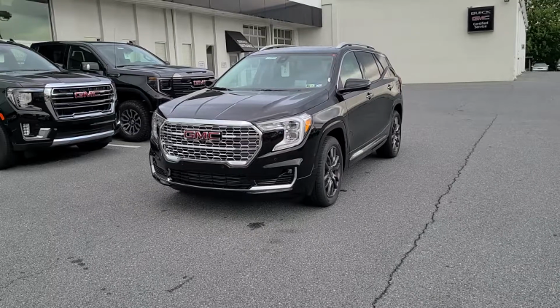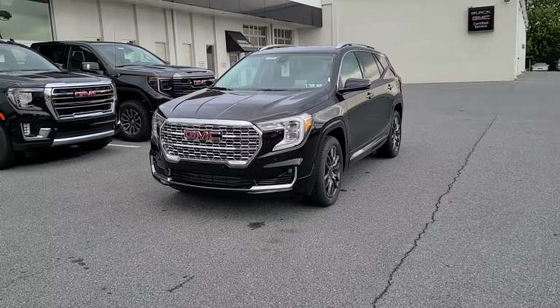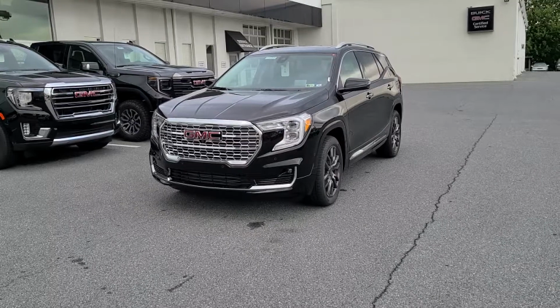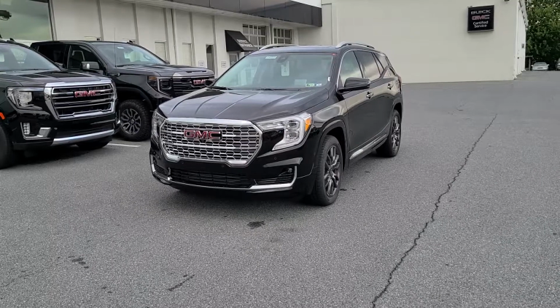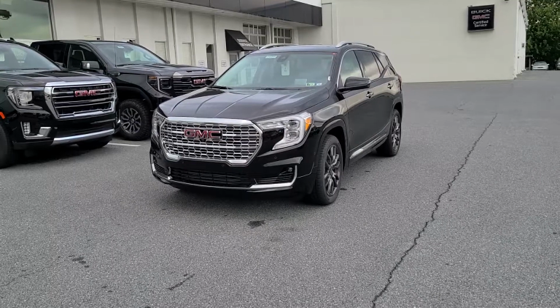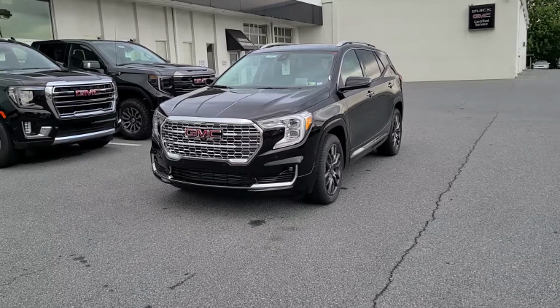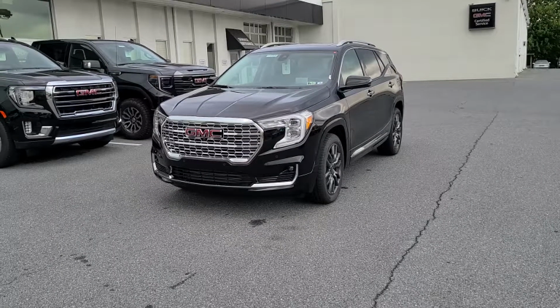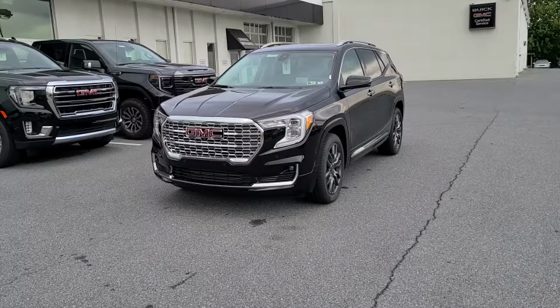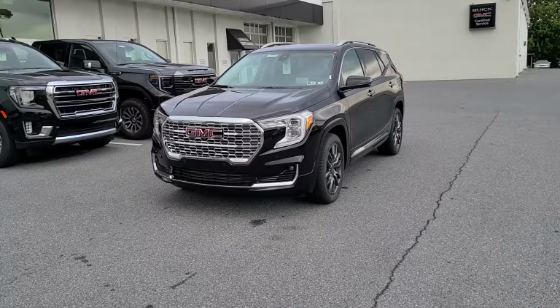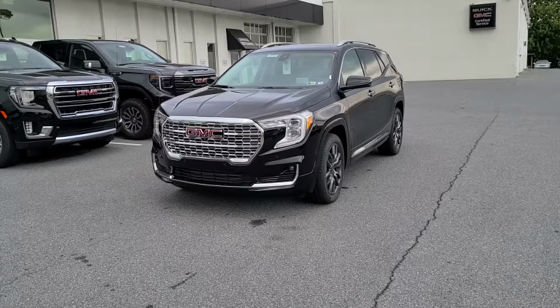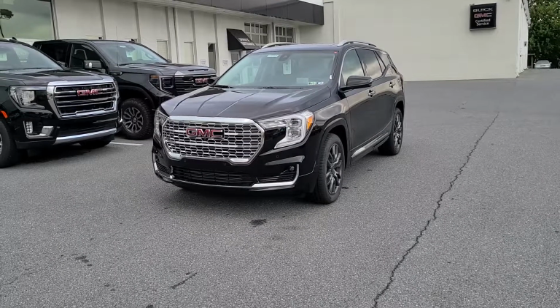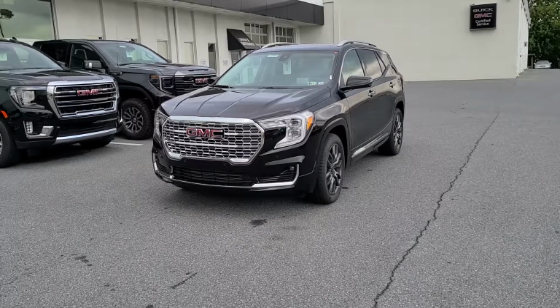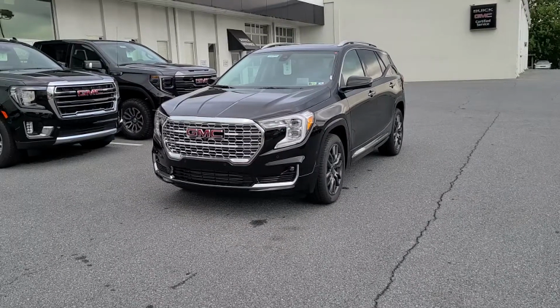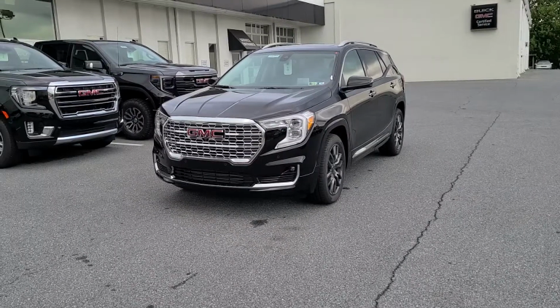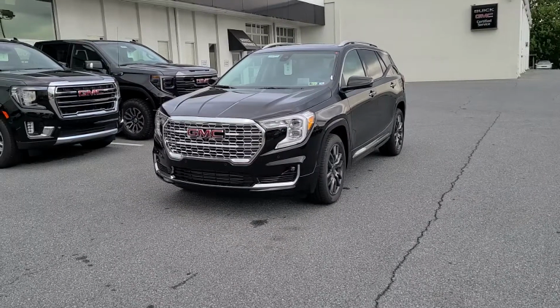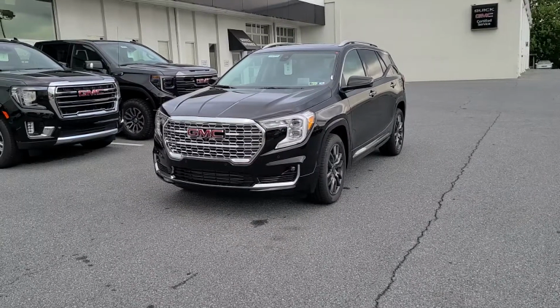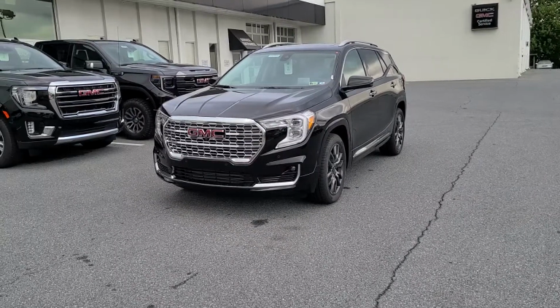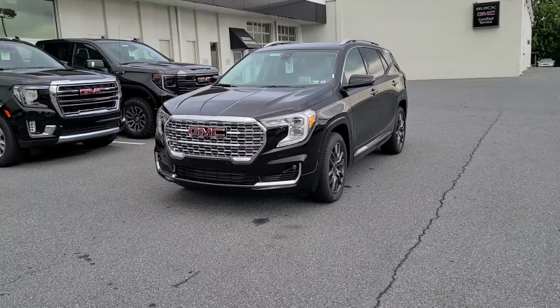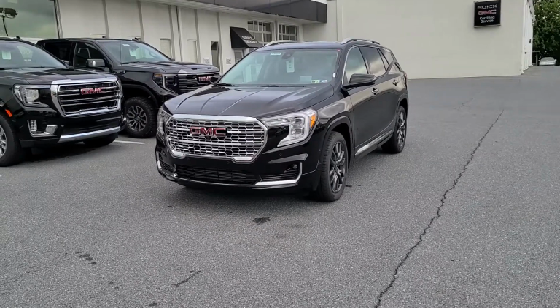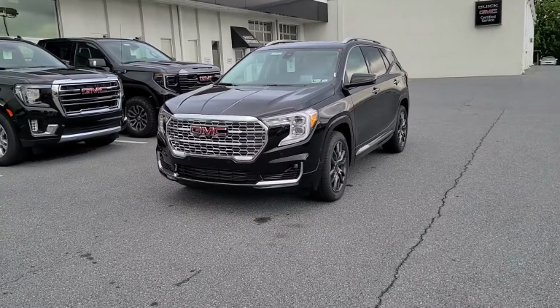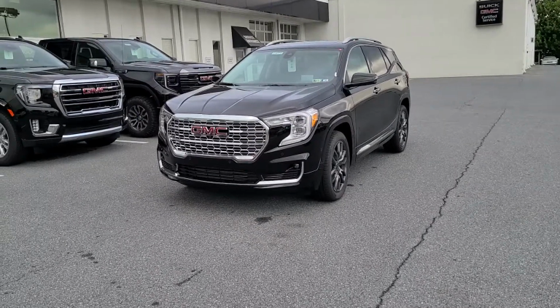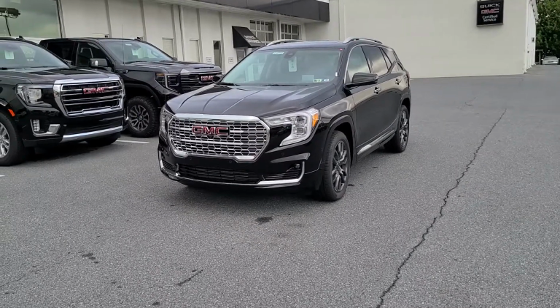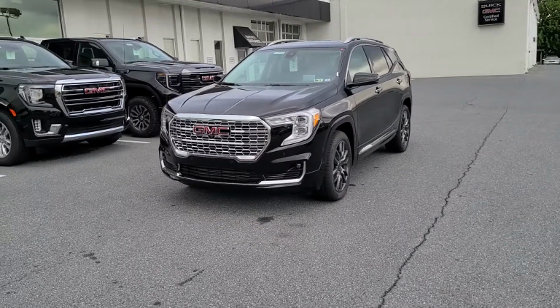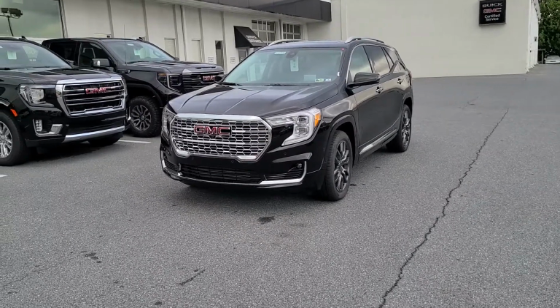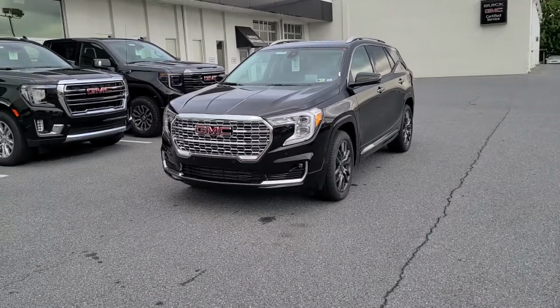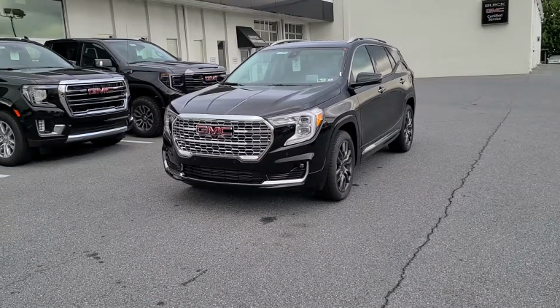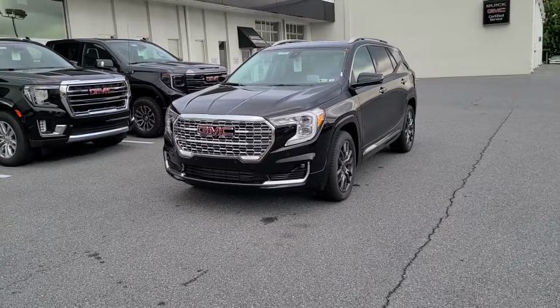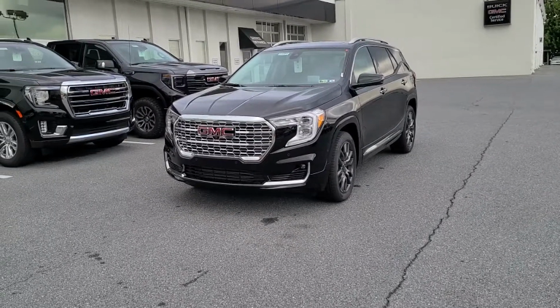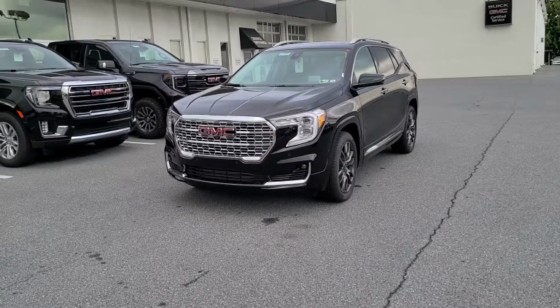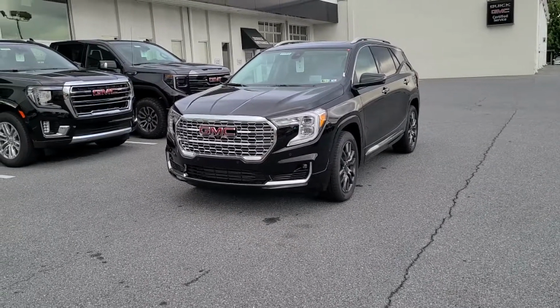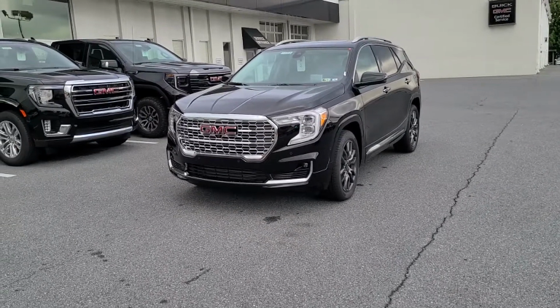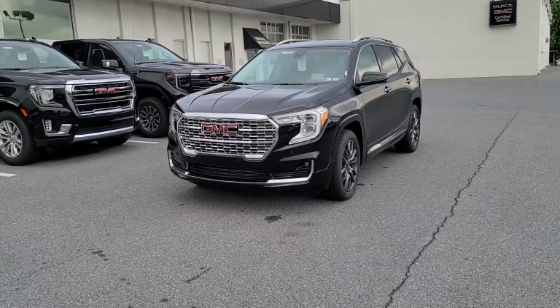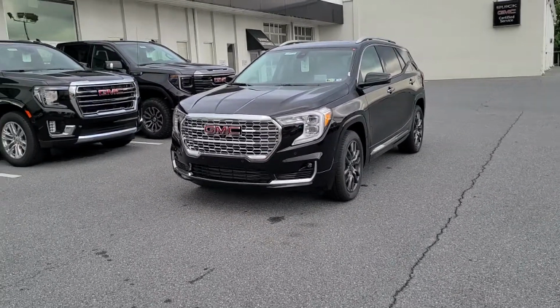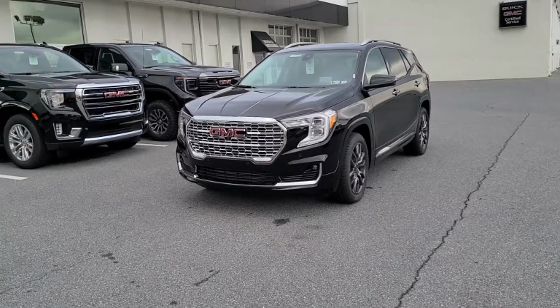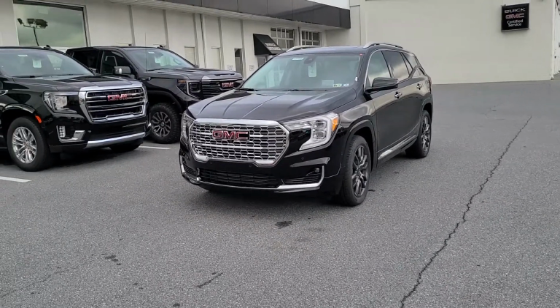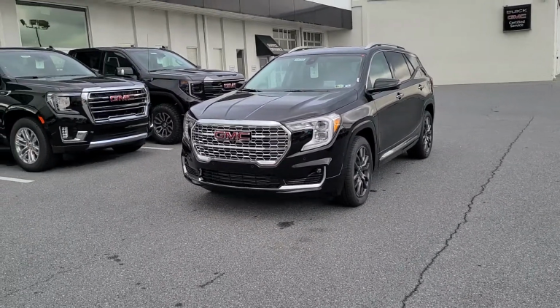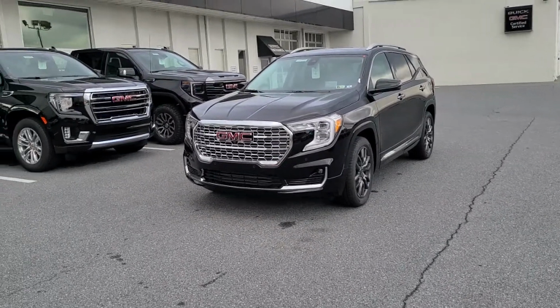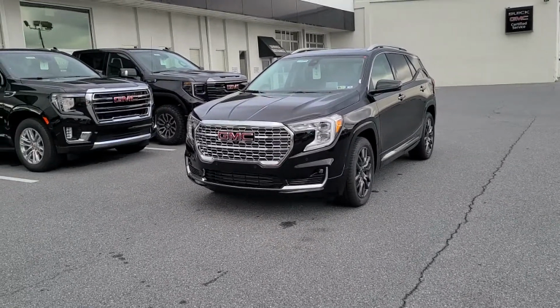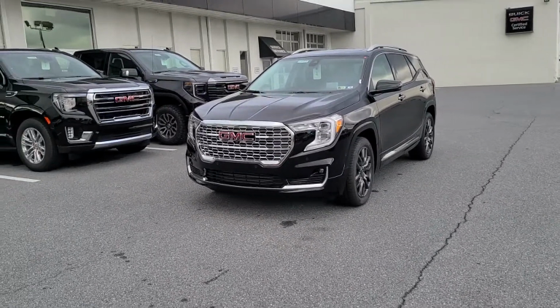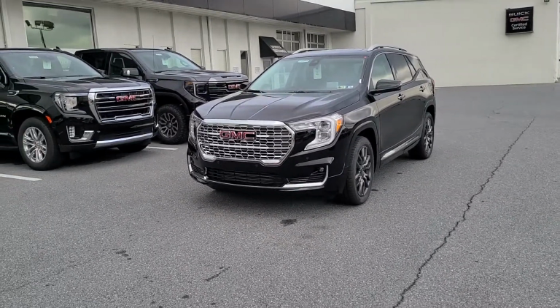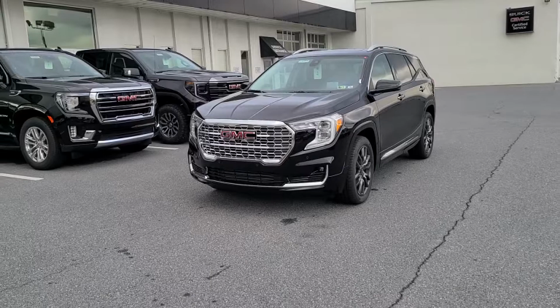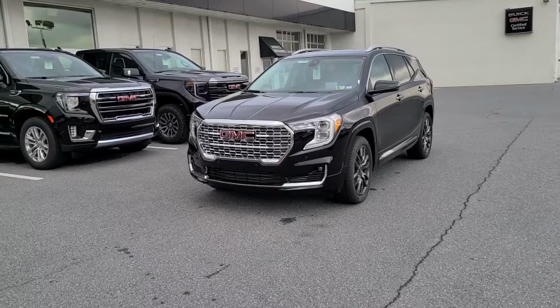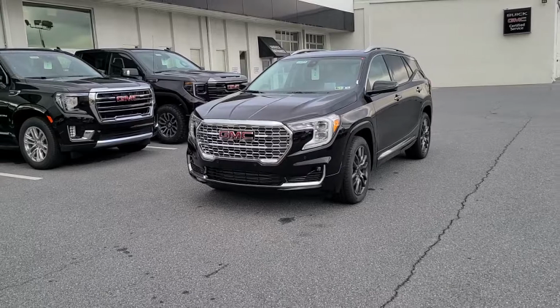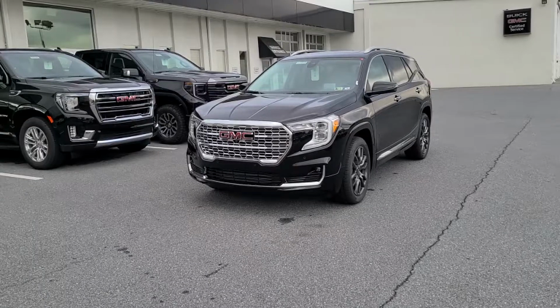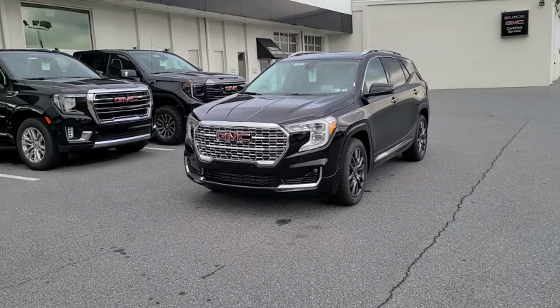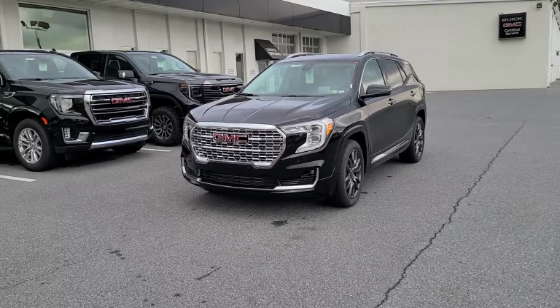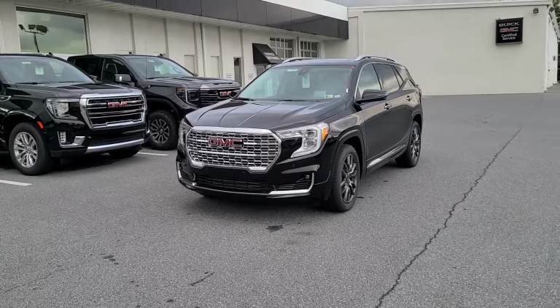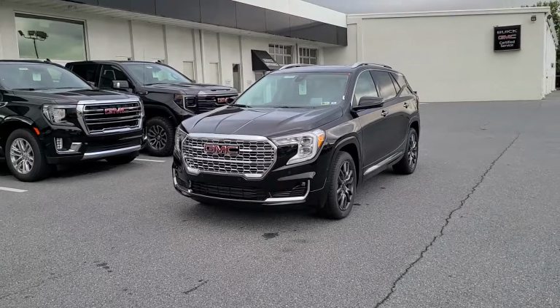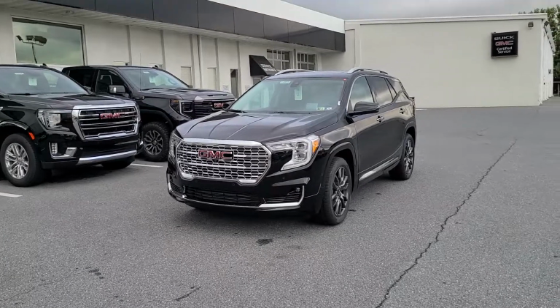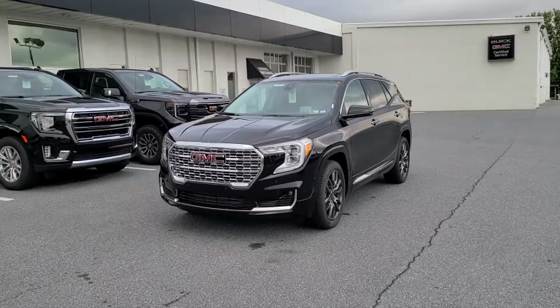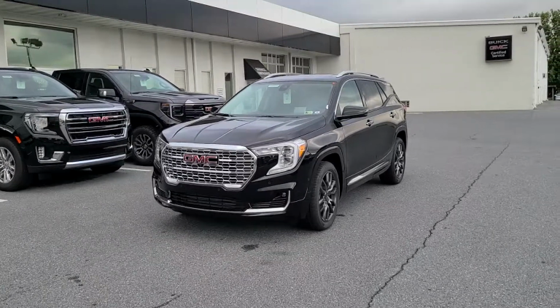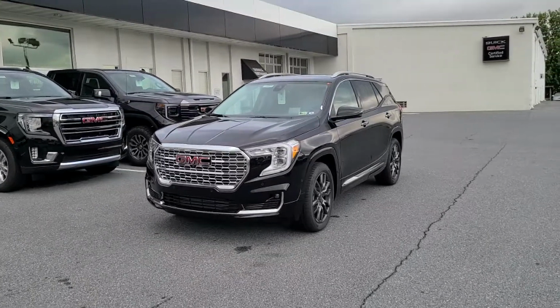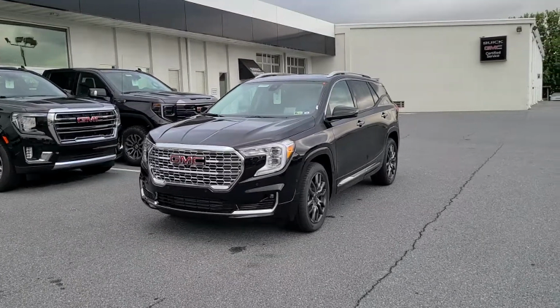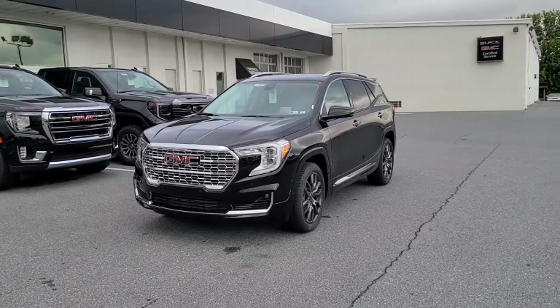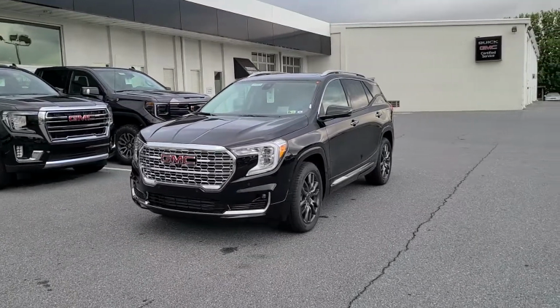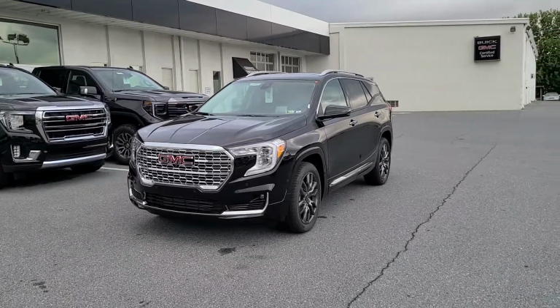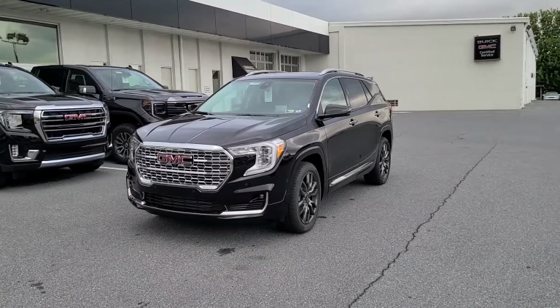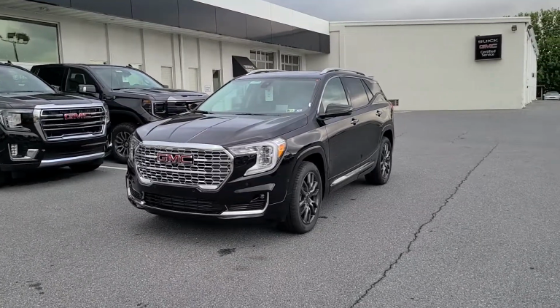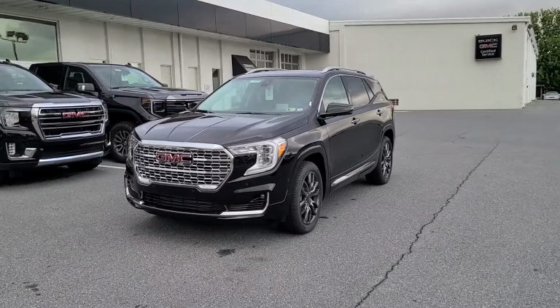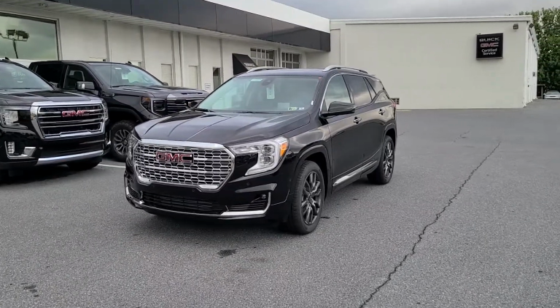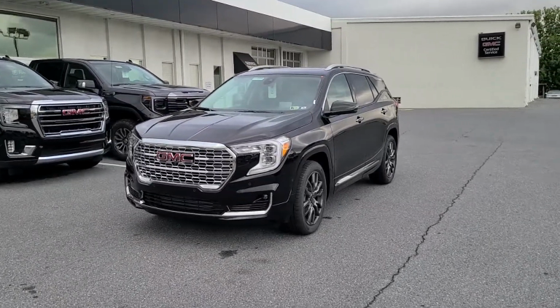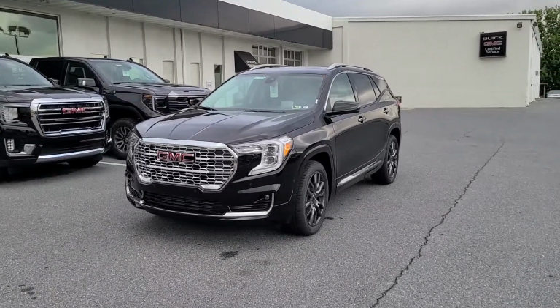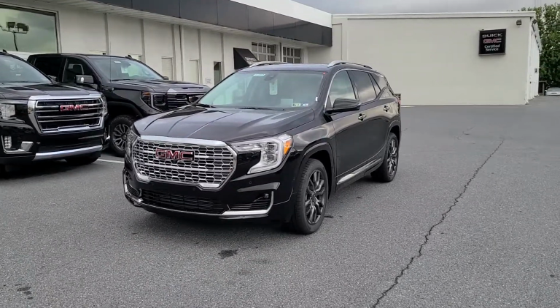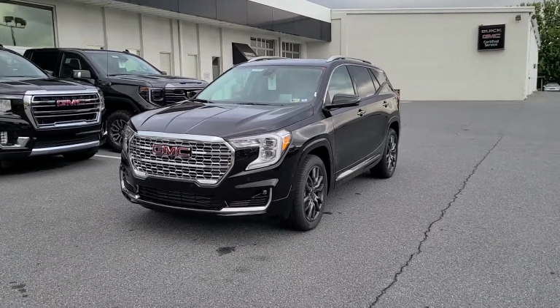Hey Bob, Jeff from Jones GMC. I saw you were interested in this vehicle and wanted to send you some more information on it, including a video.